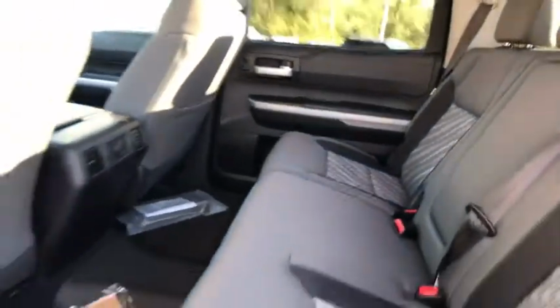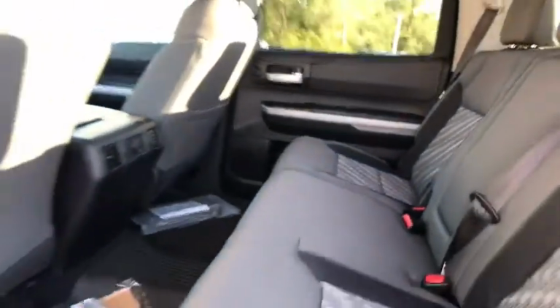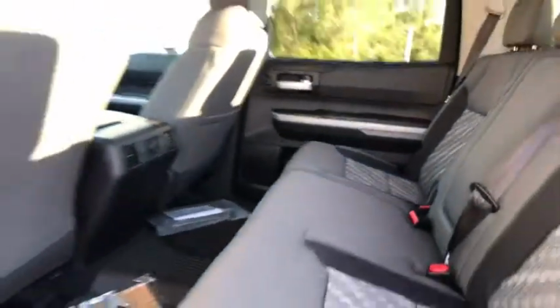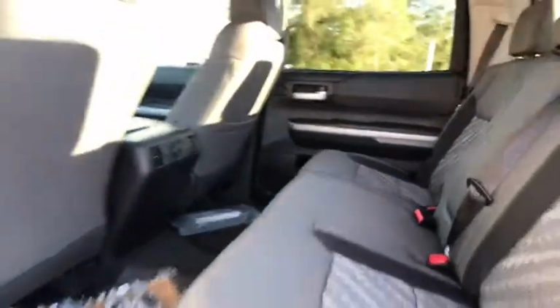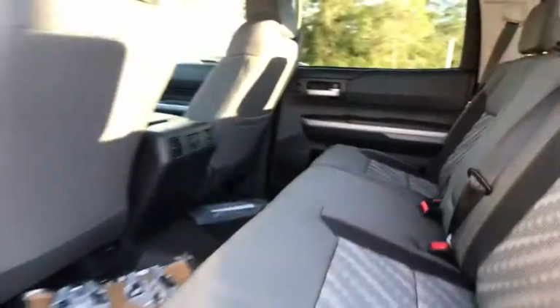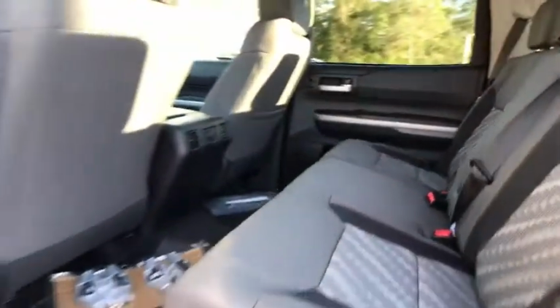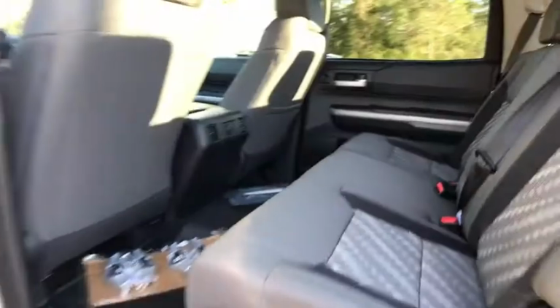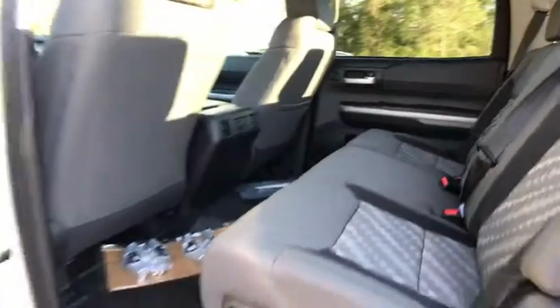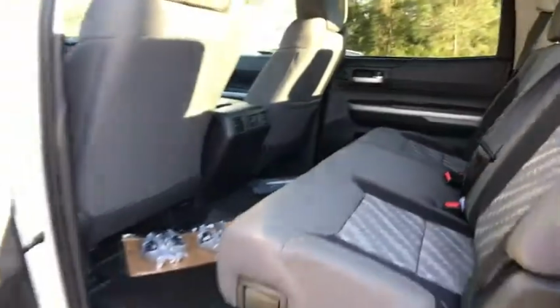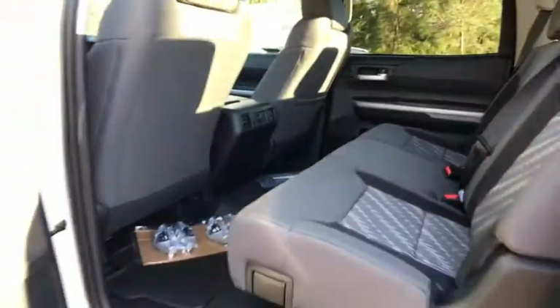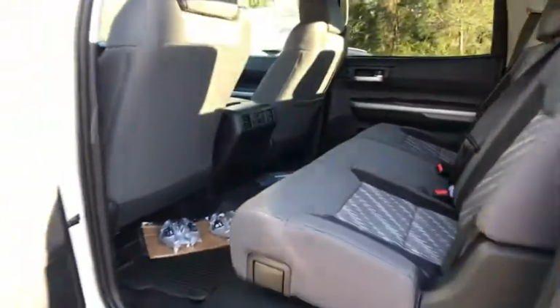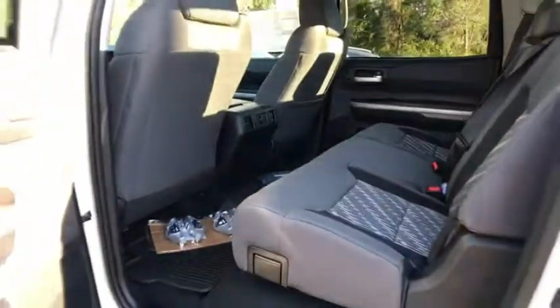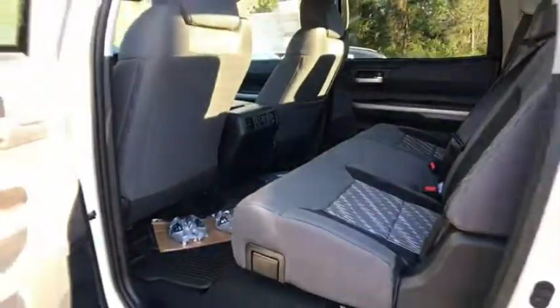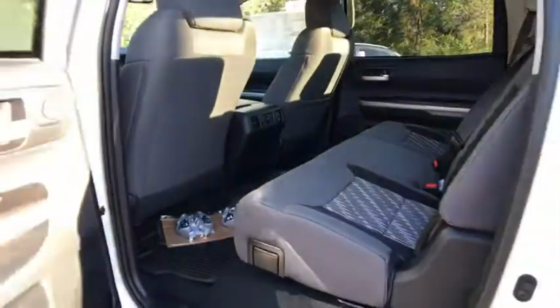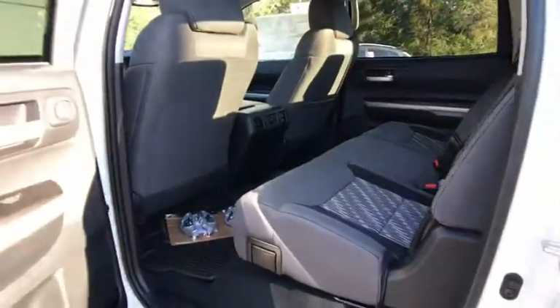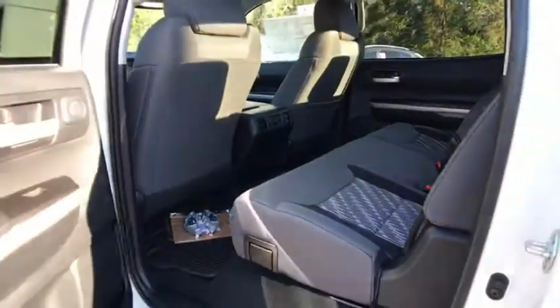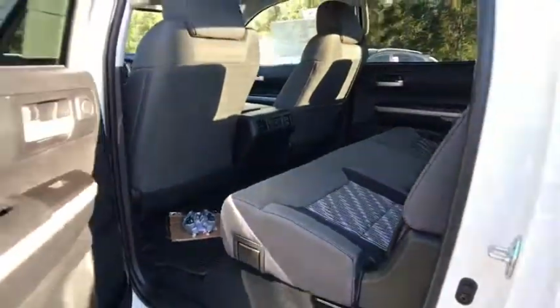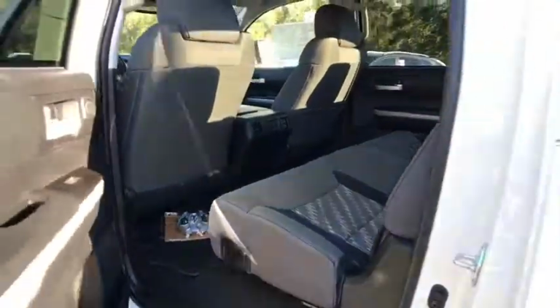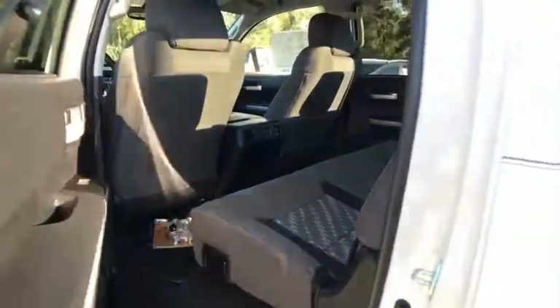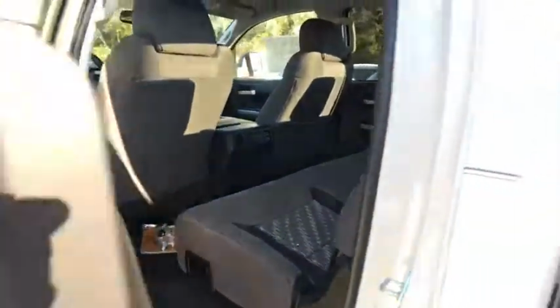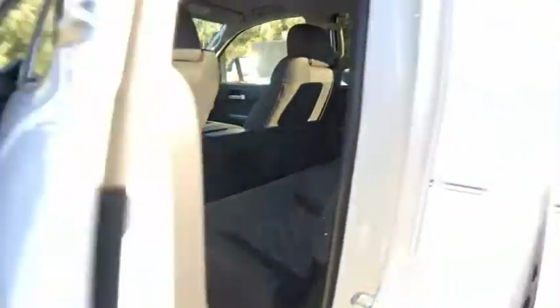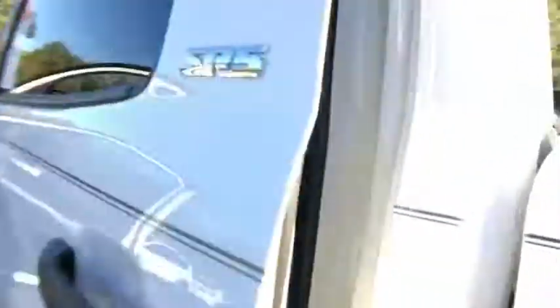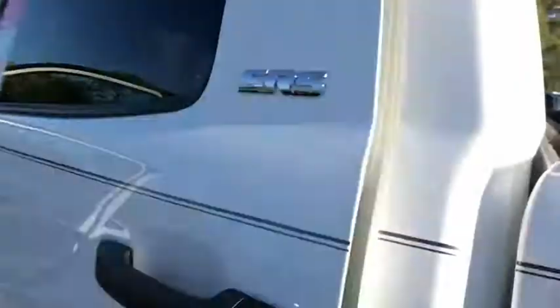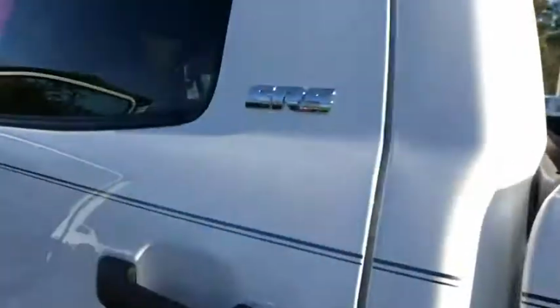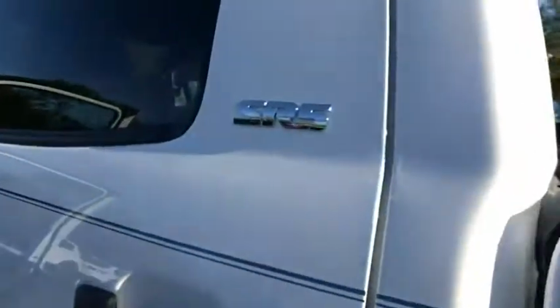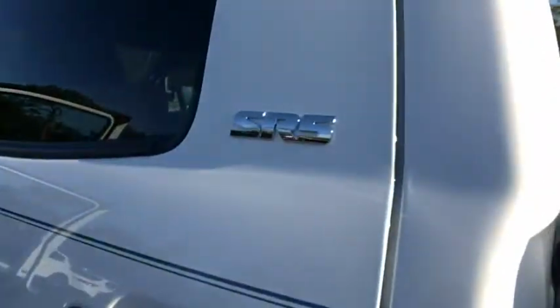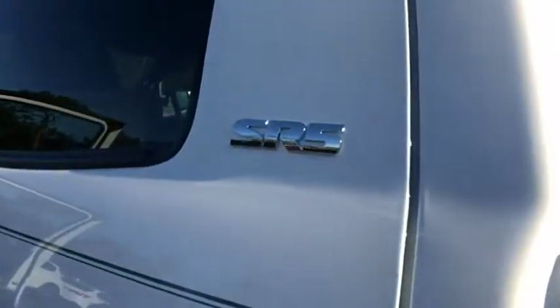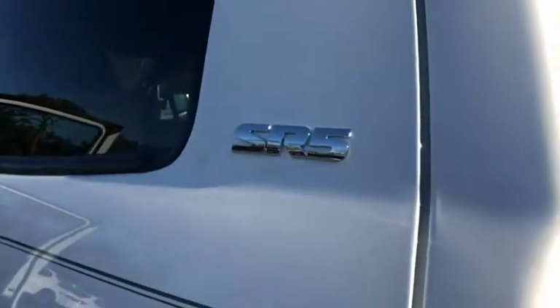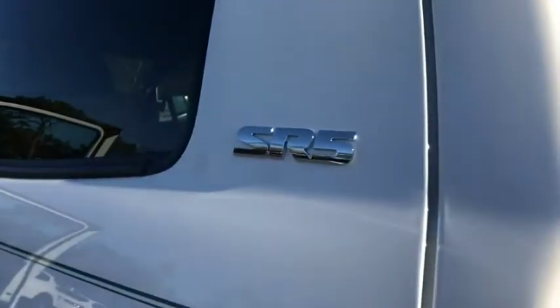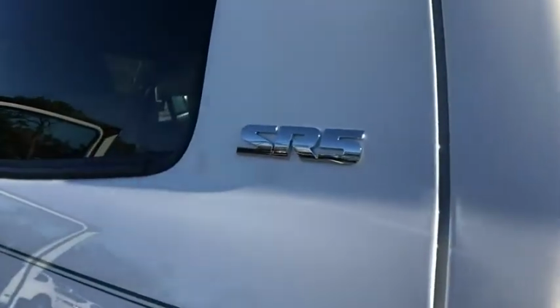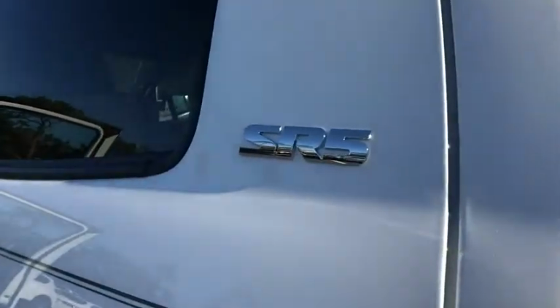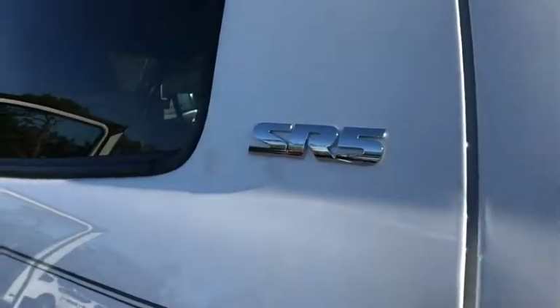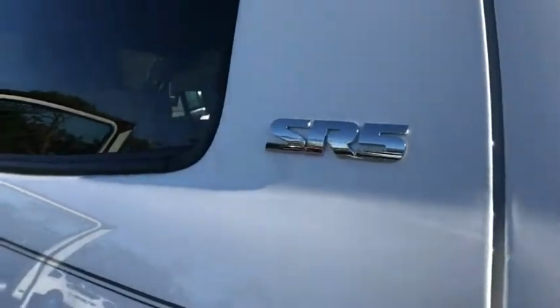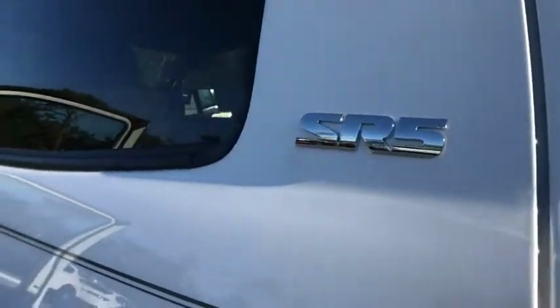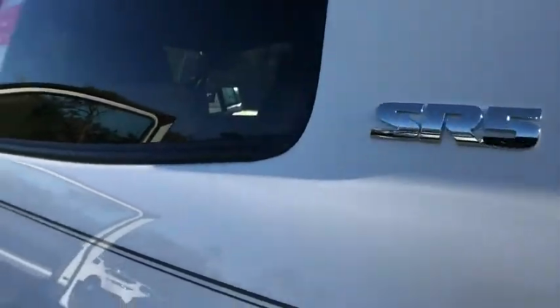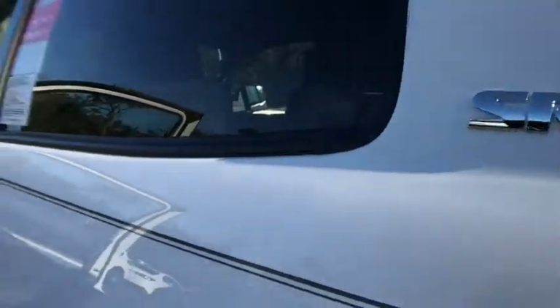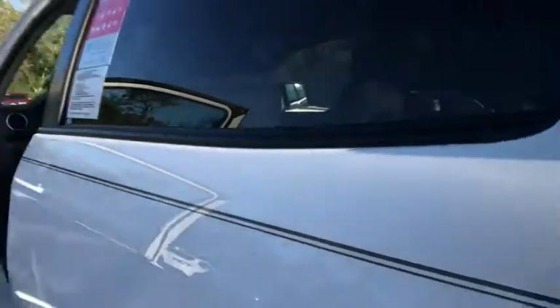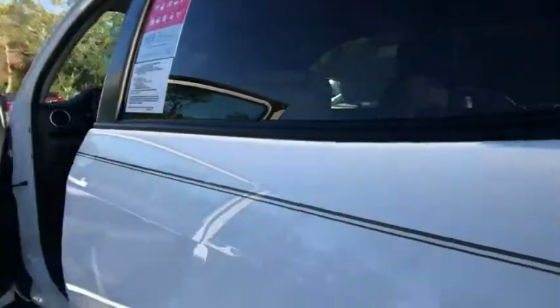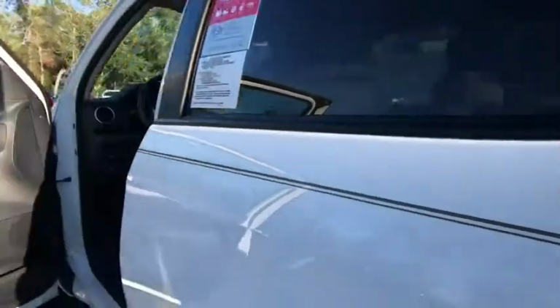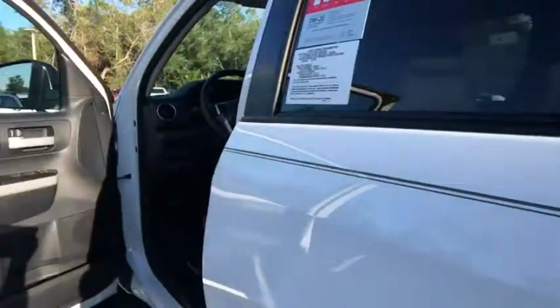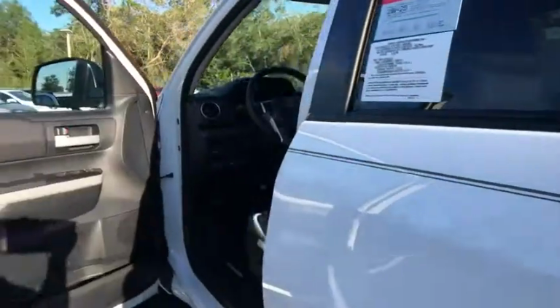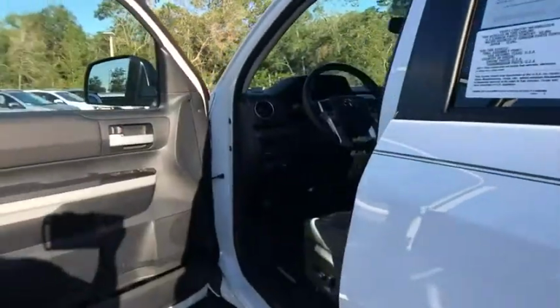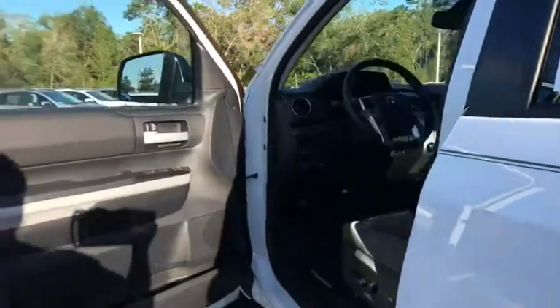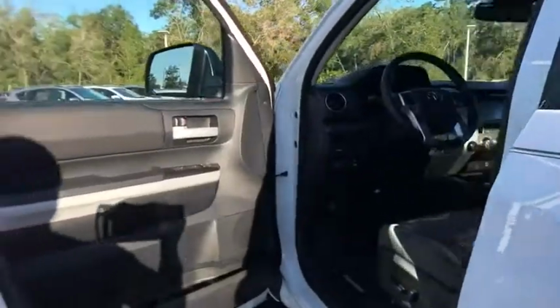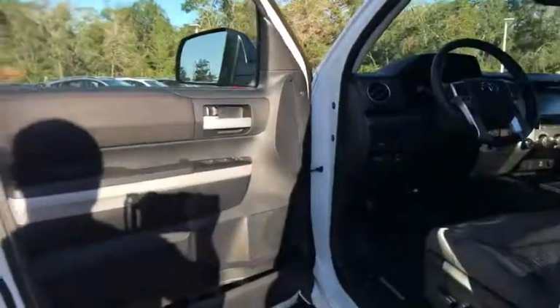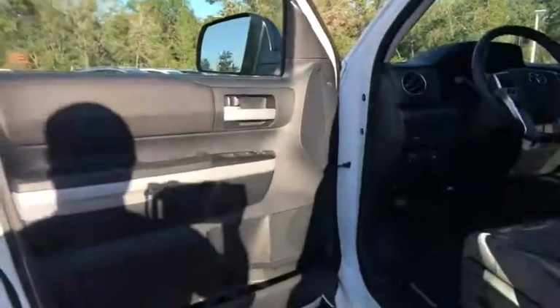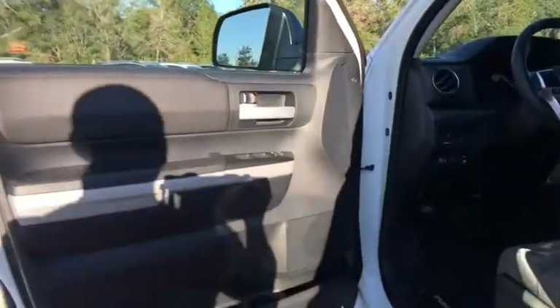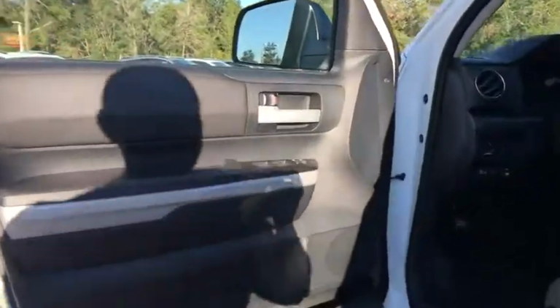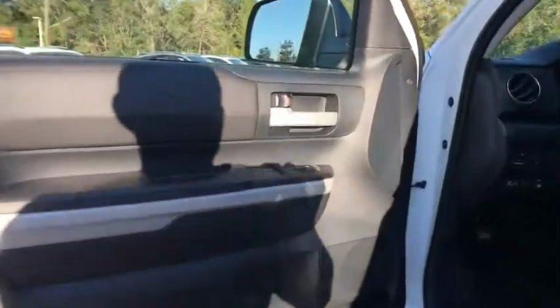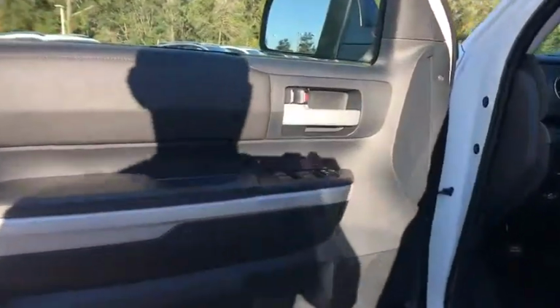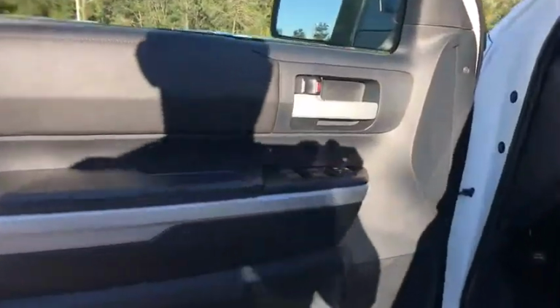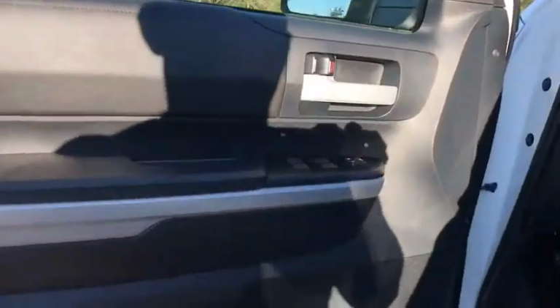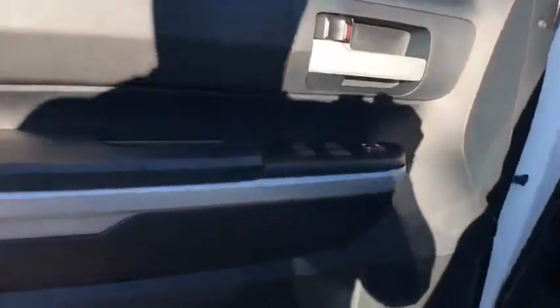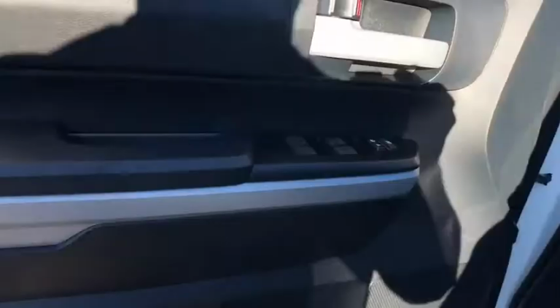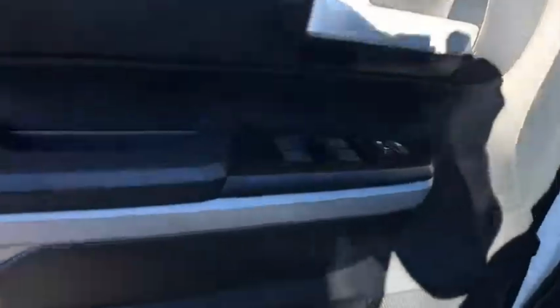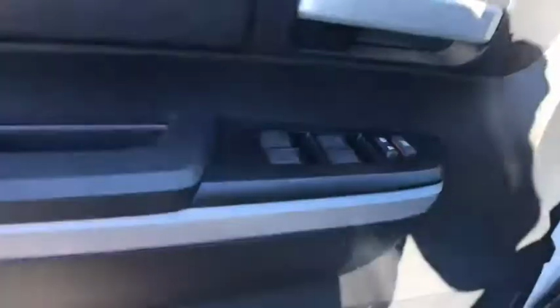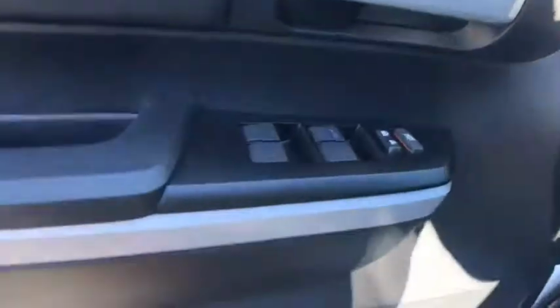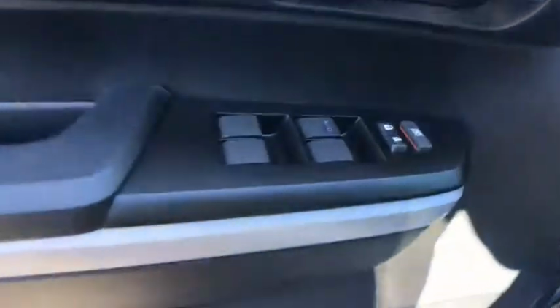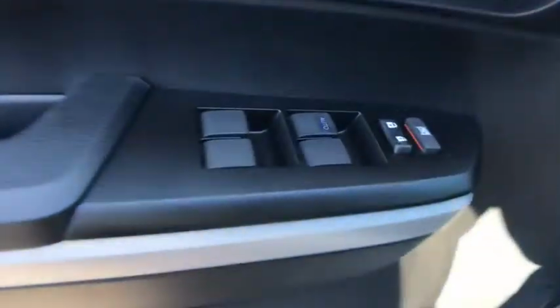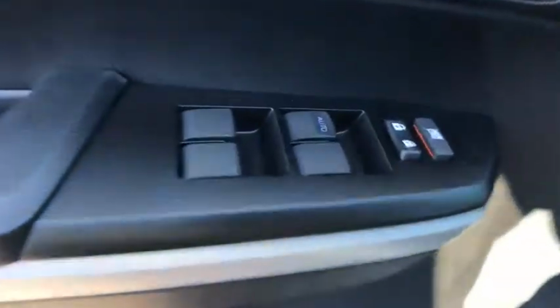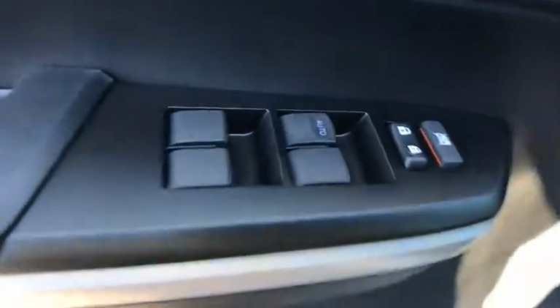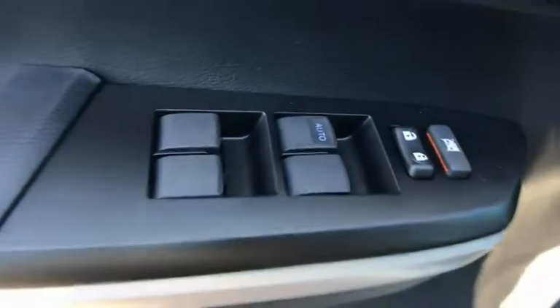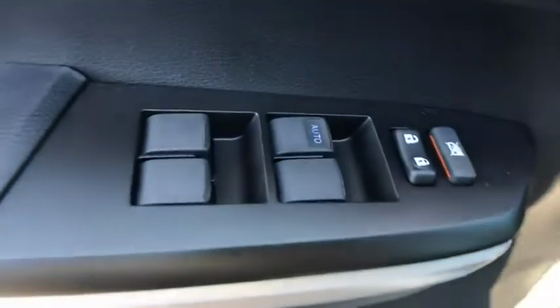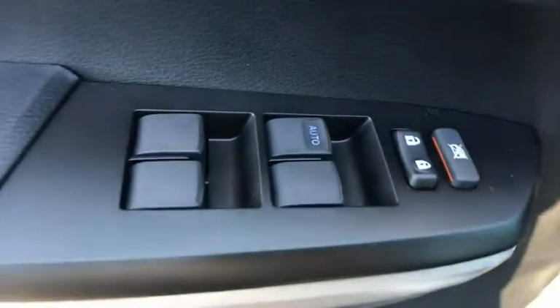Rear defrost, power door locks, MP3 player, CD player, fog lamps. Come take a test drive today.